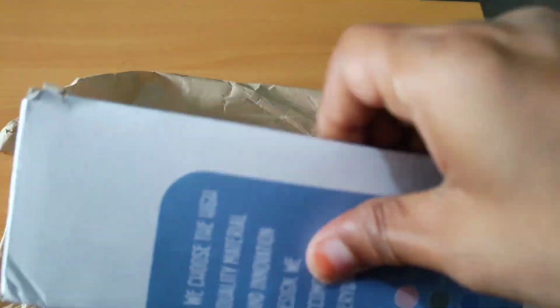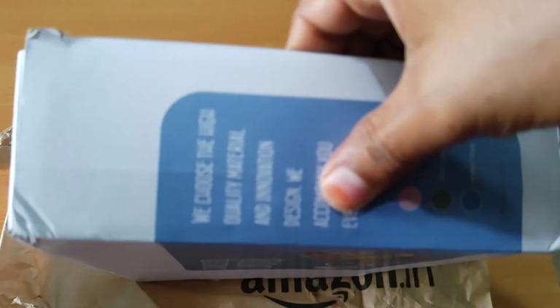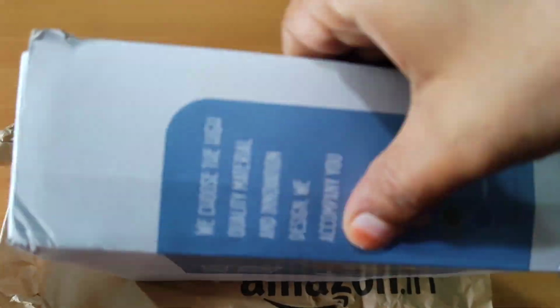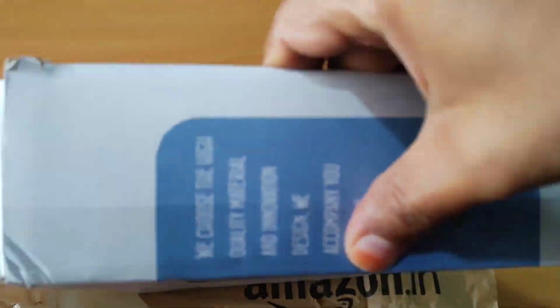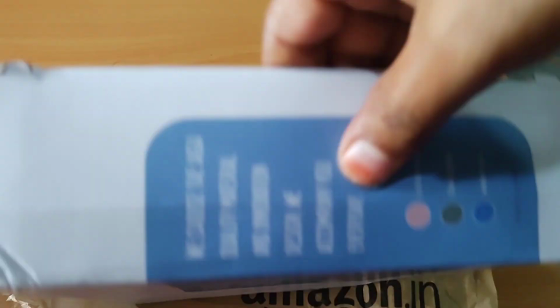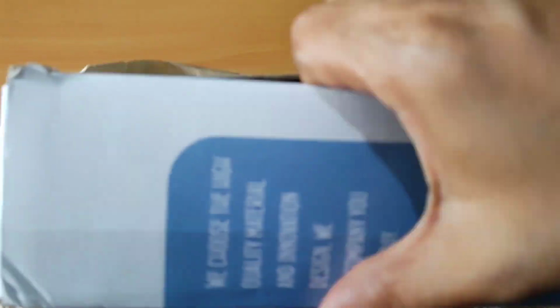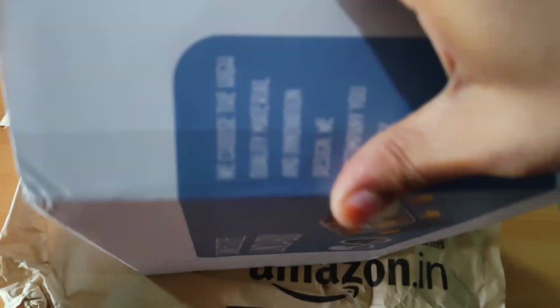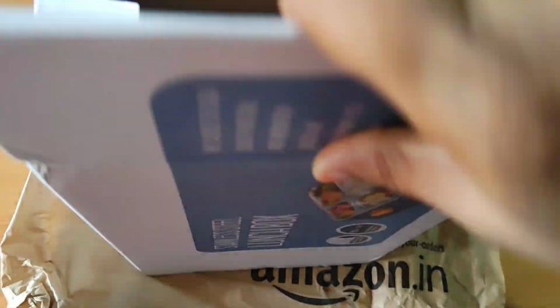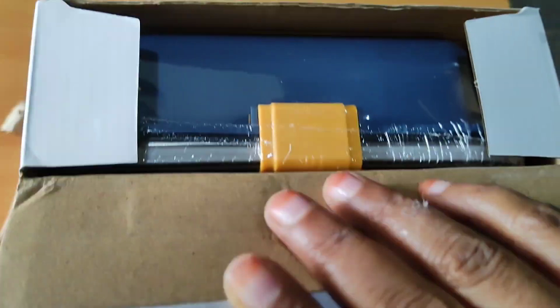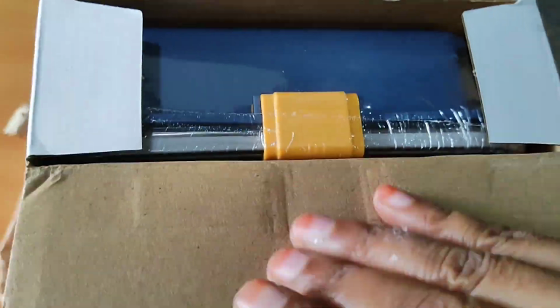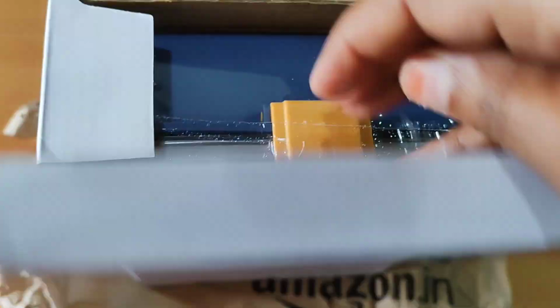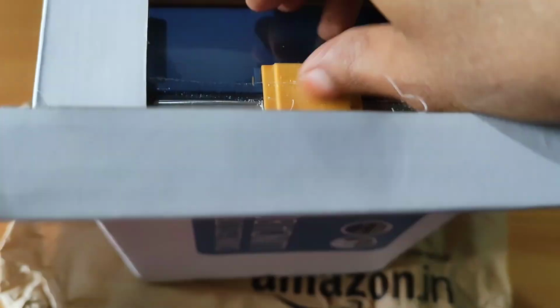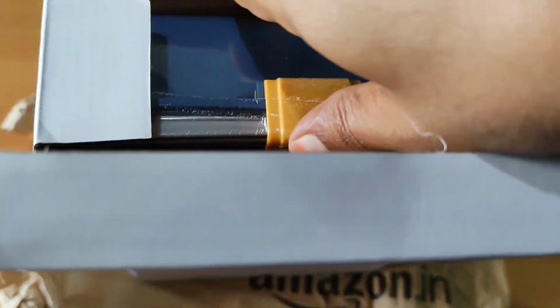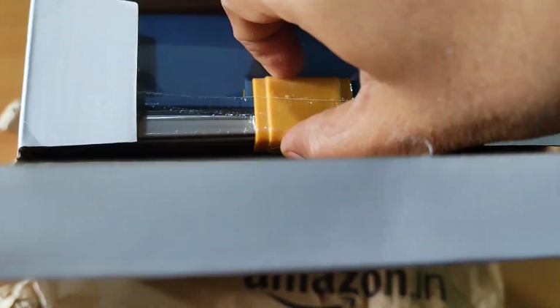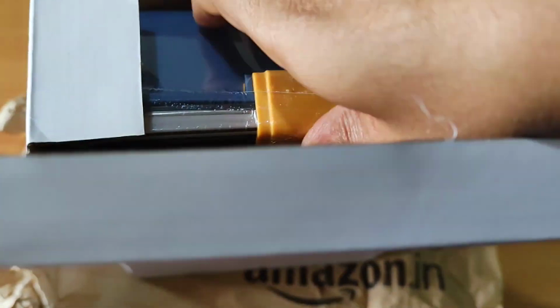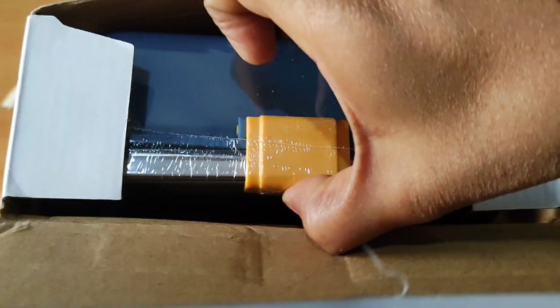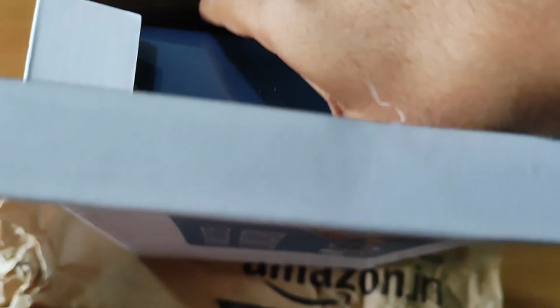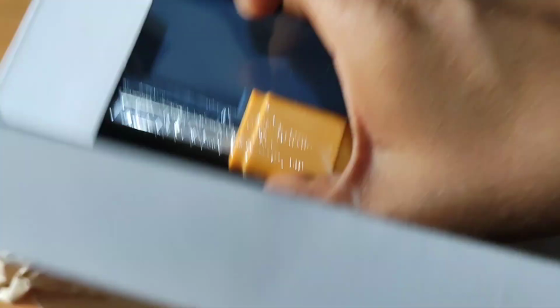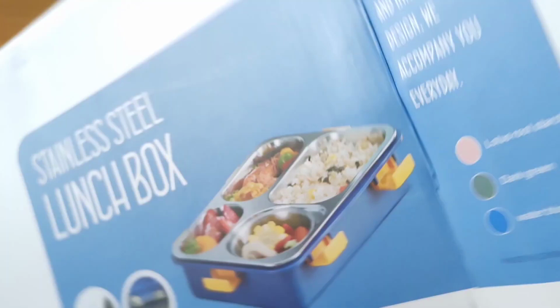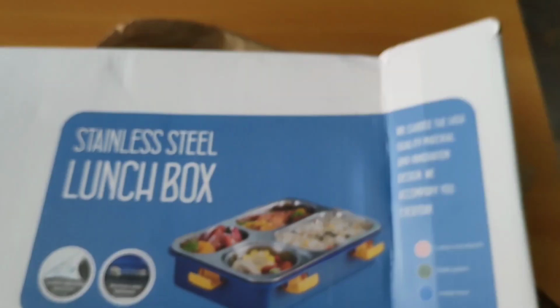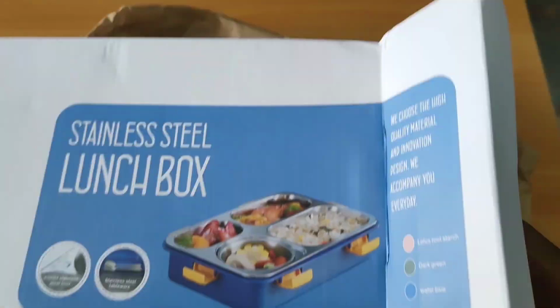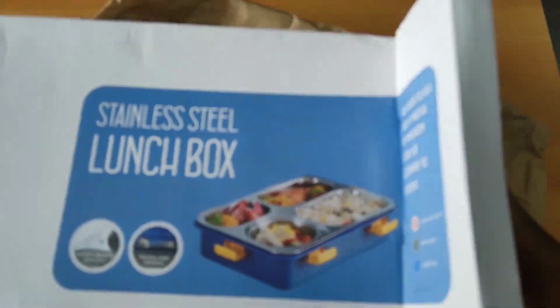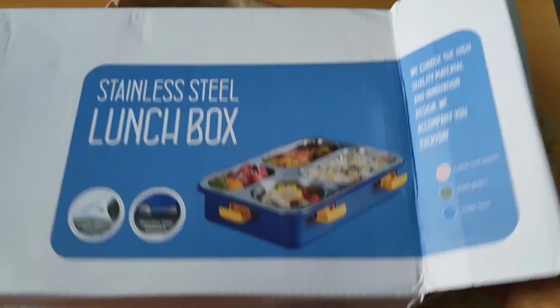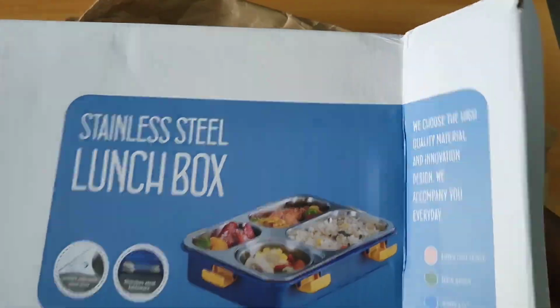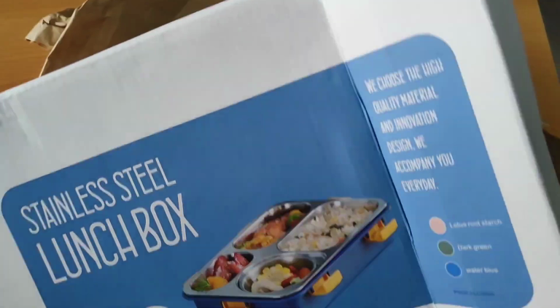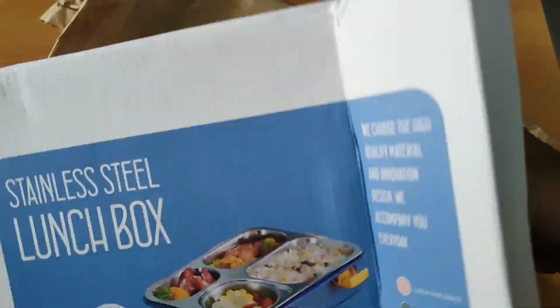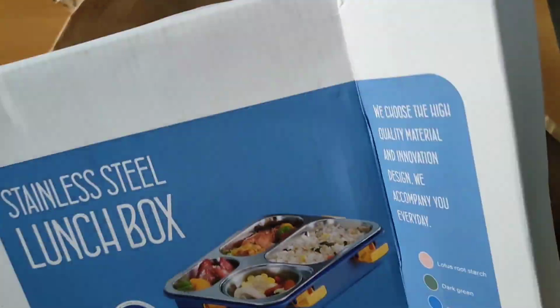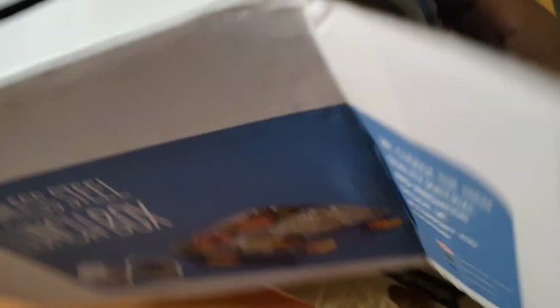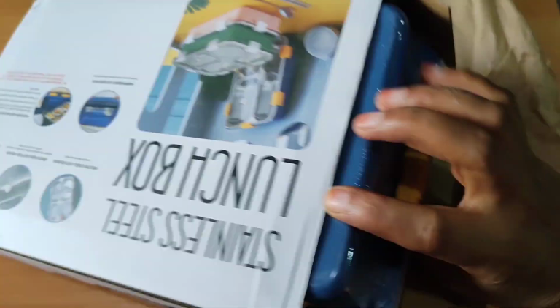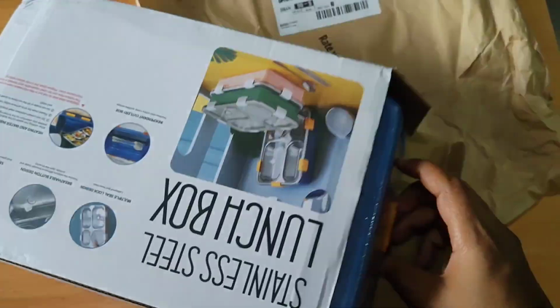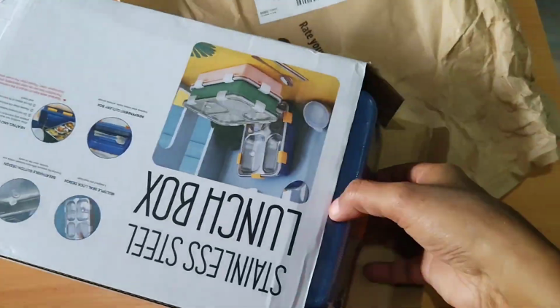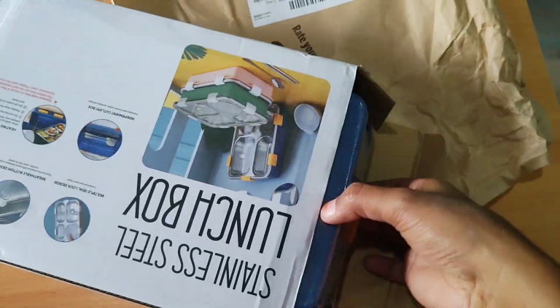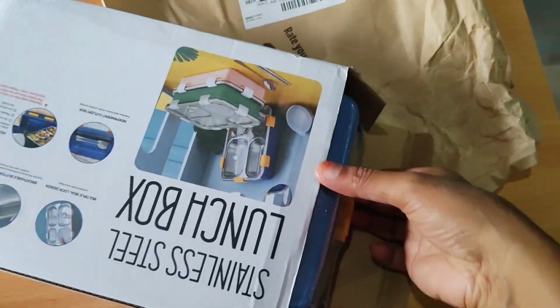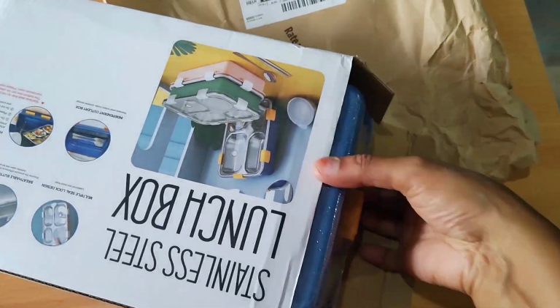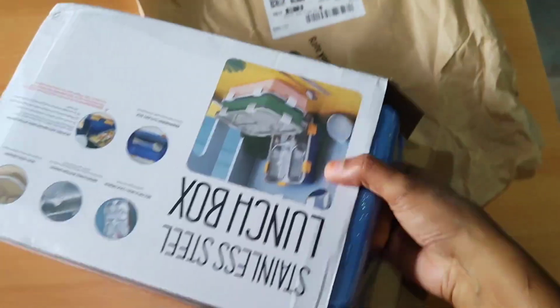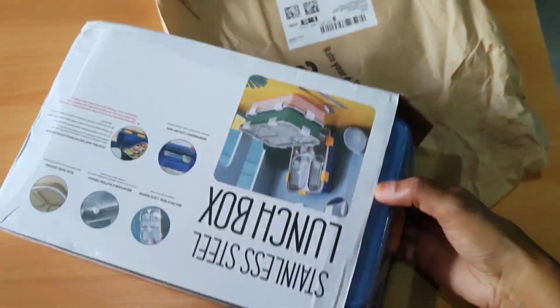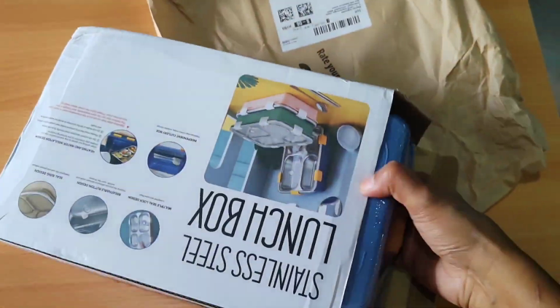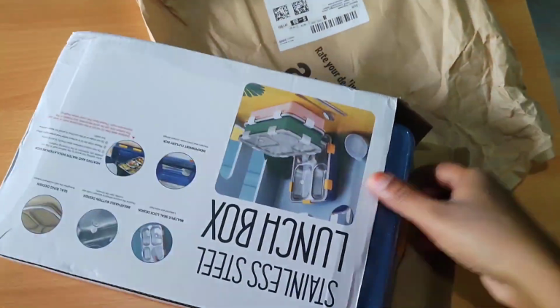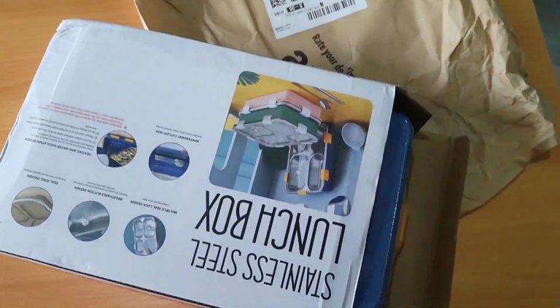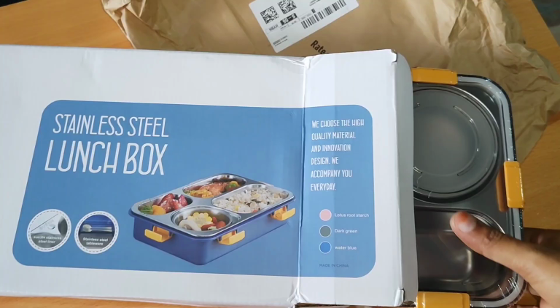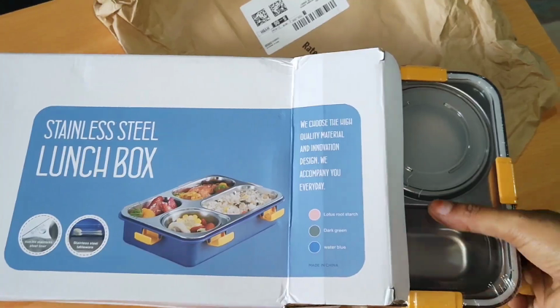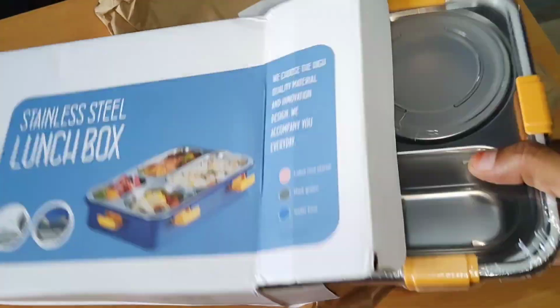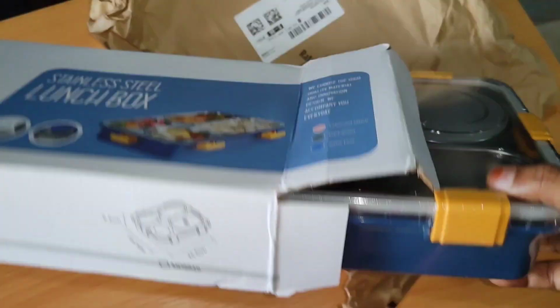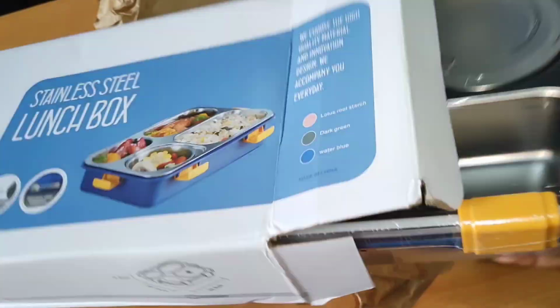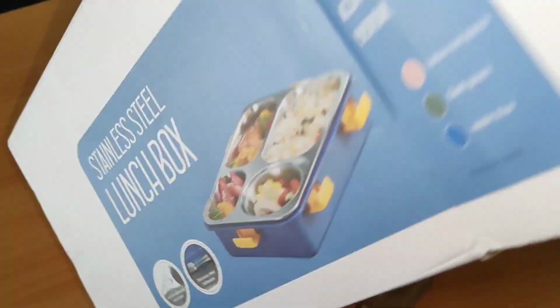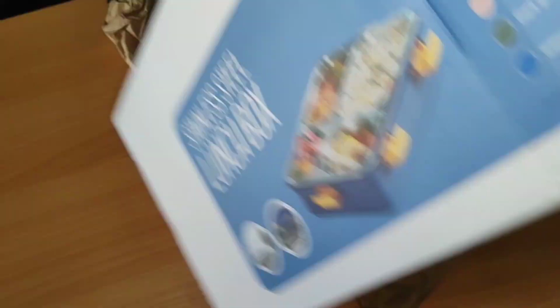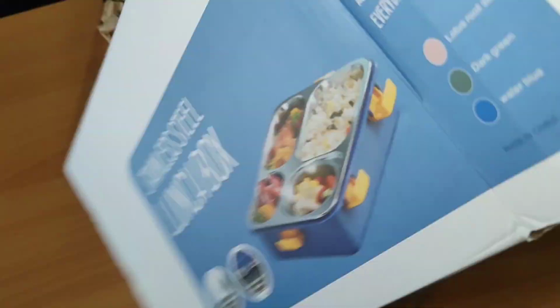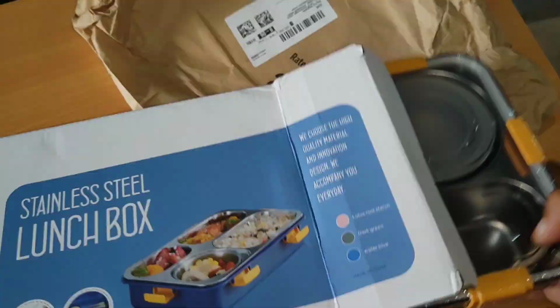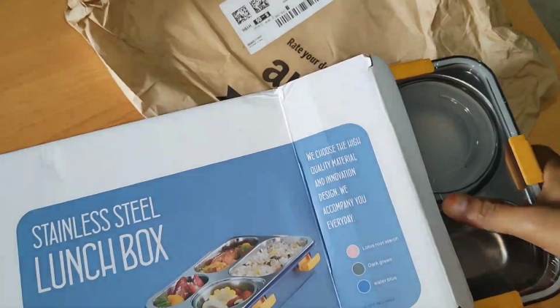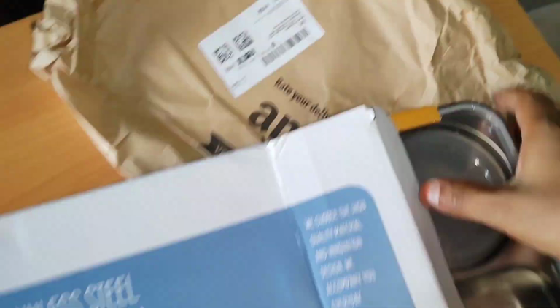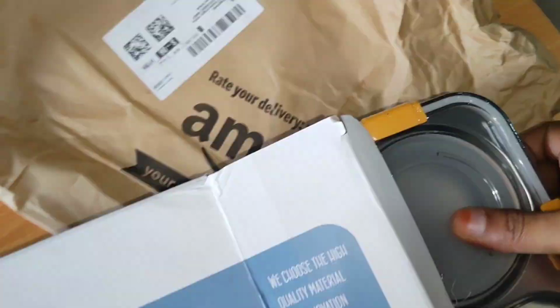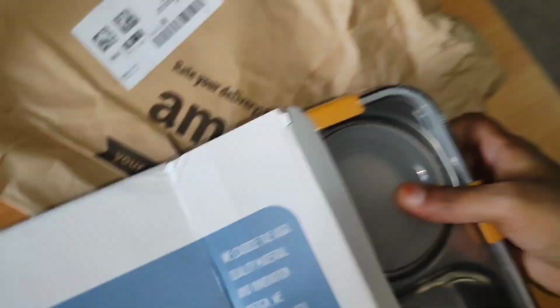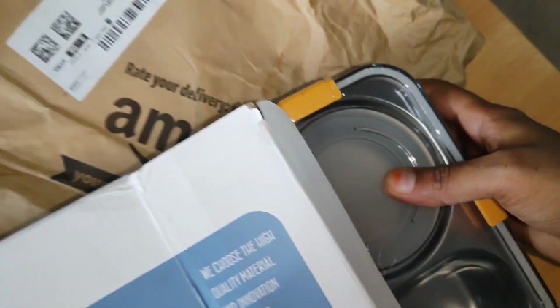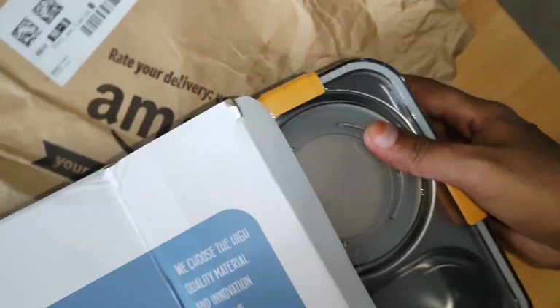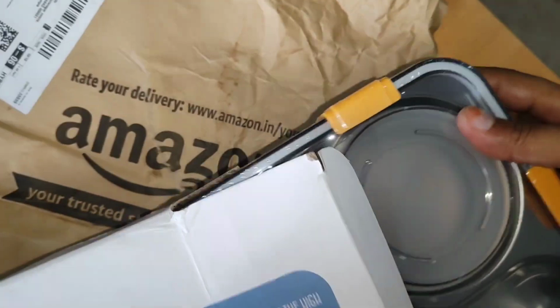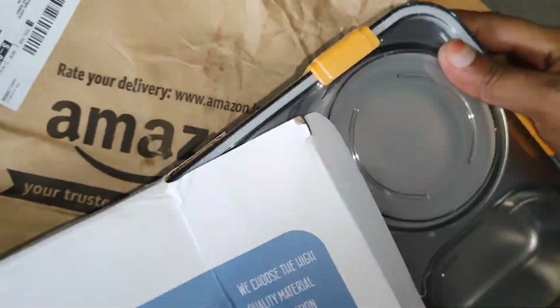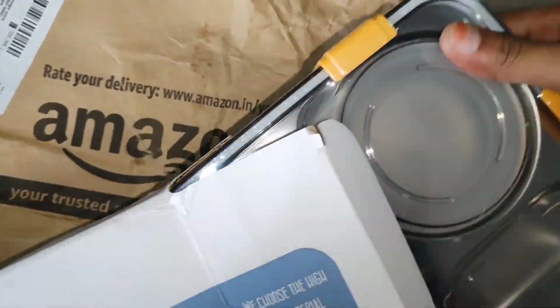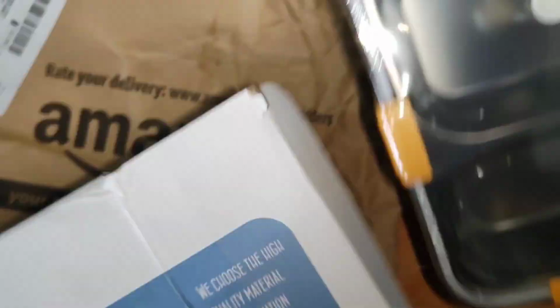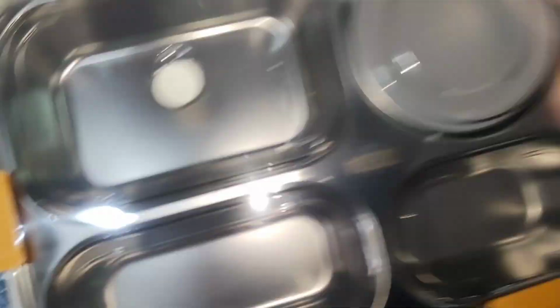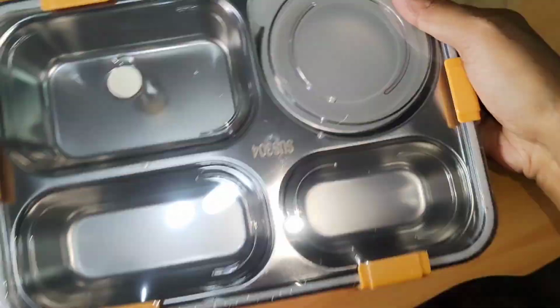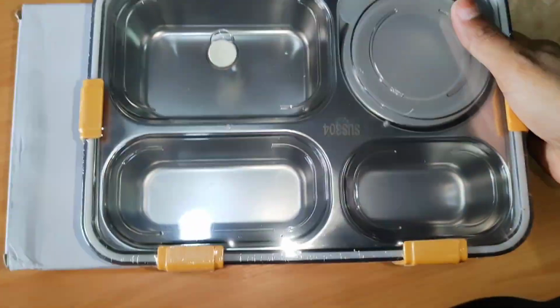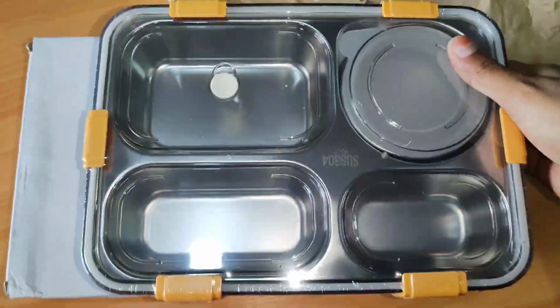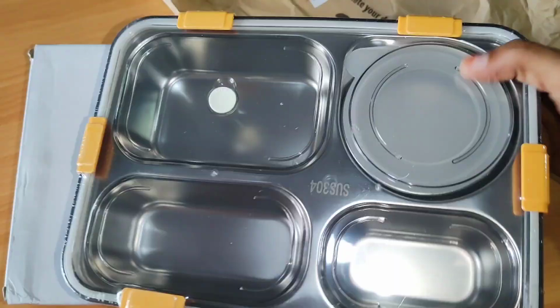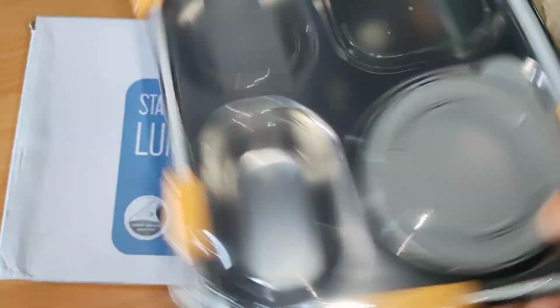This is four compartments. Chutney, salad, rice, curry.